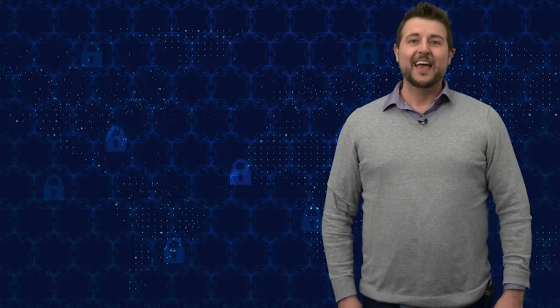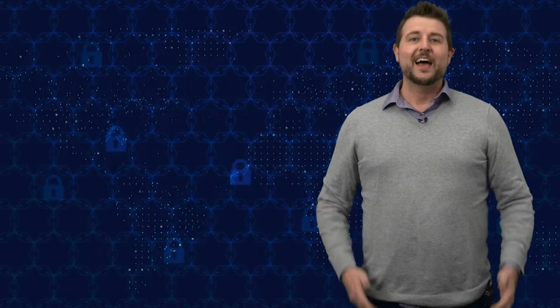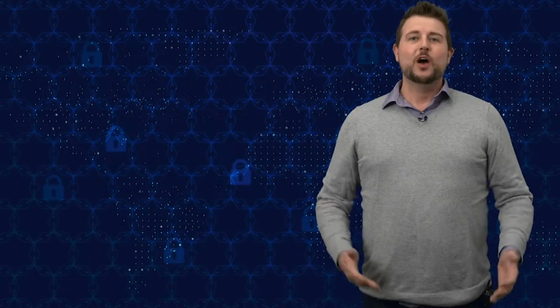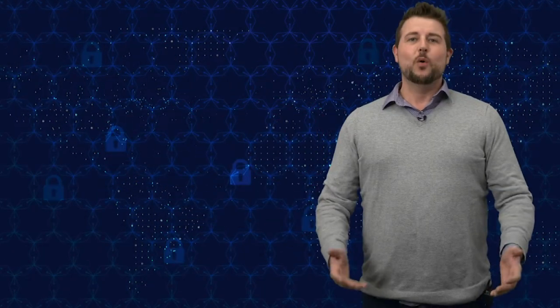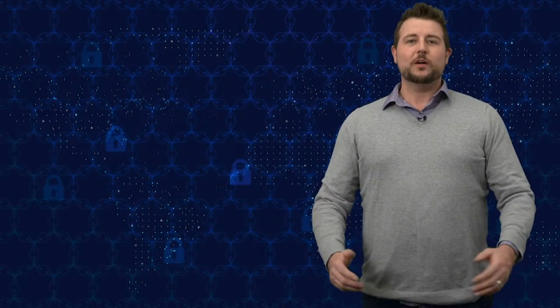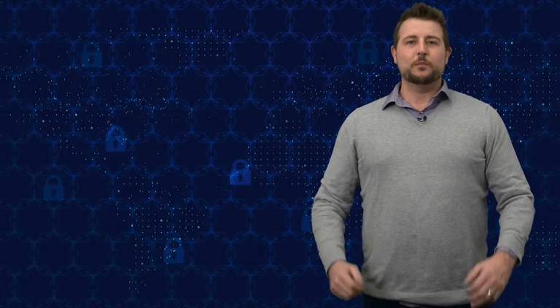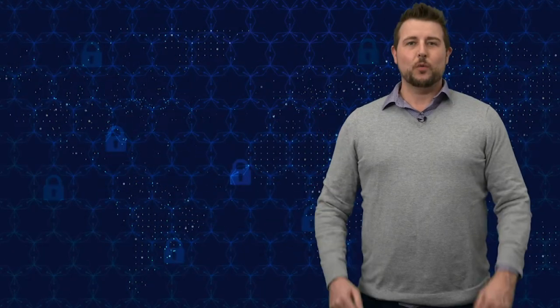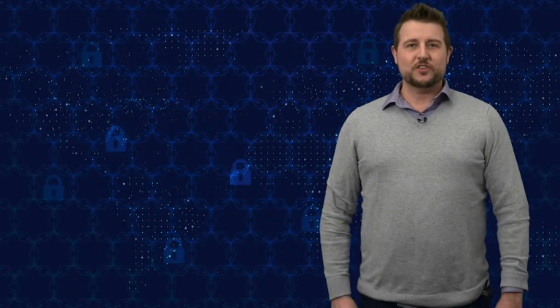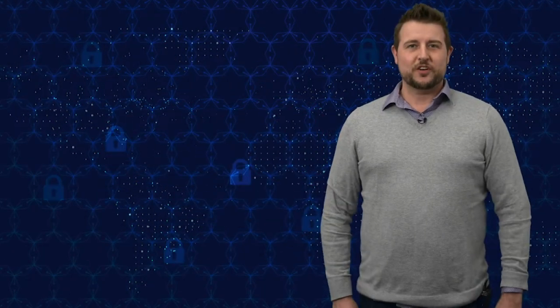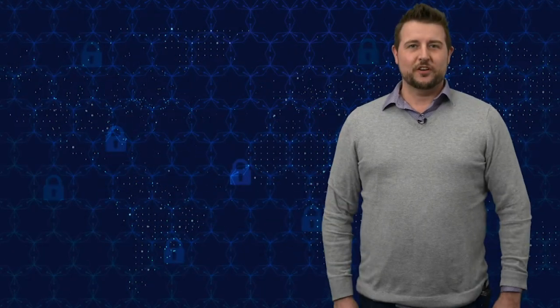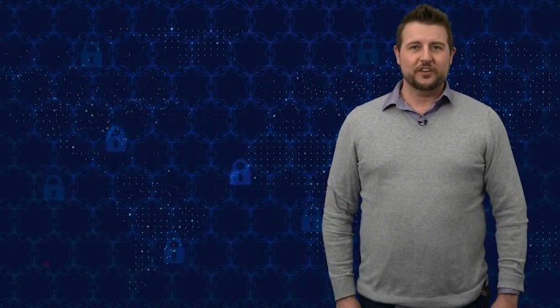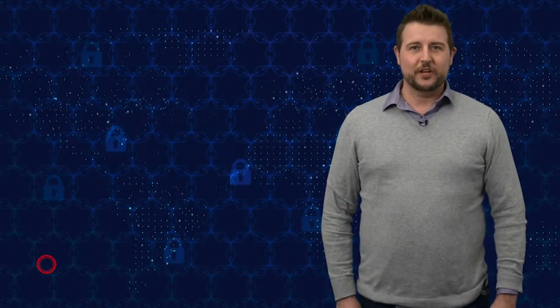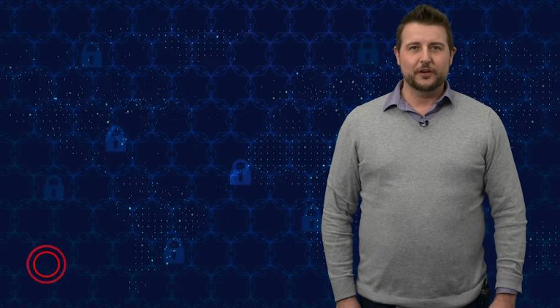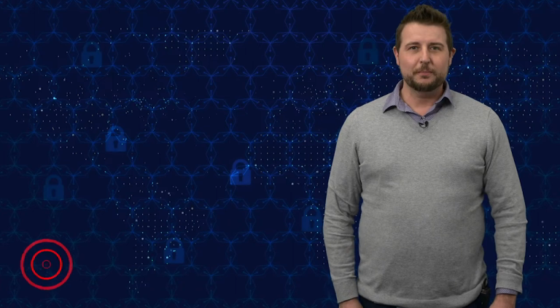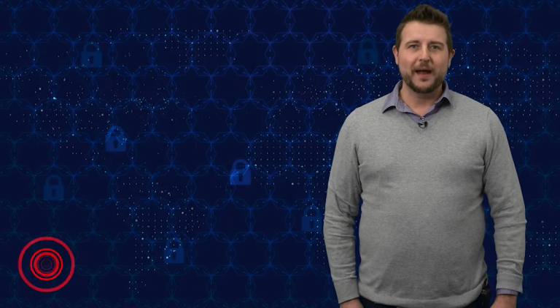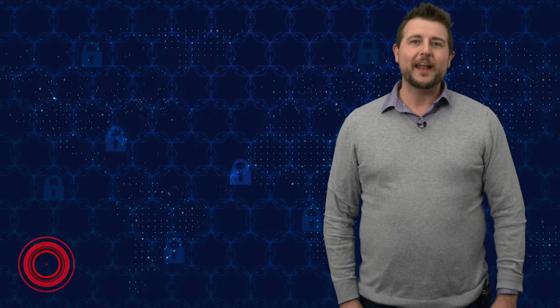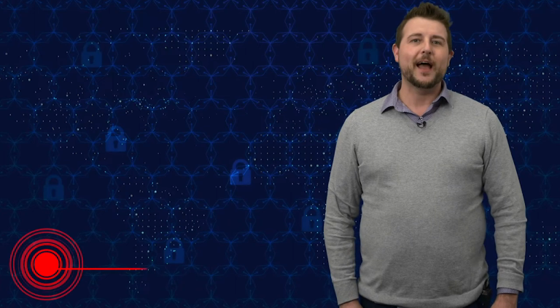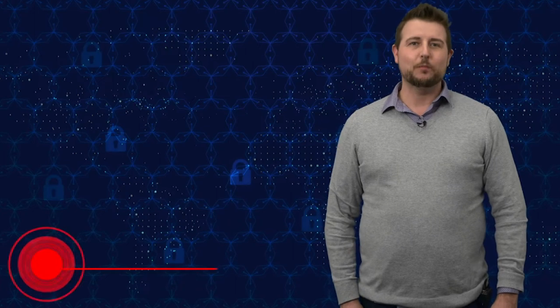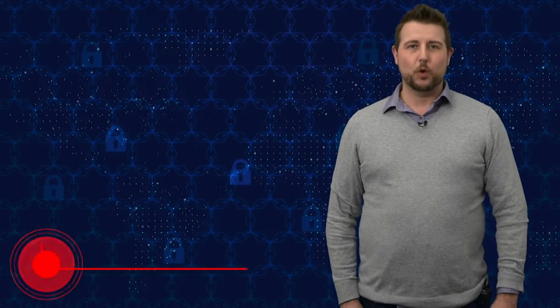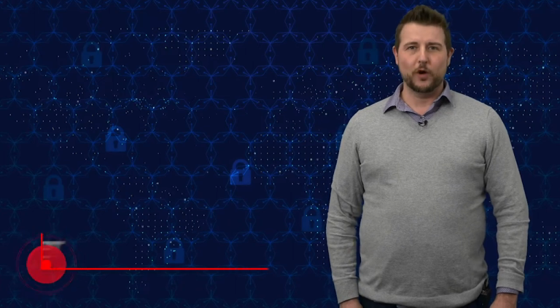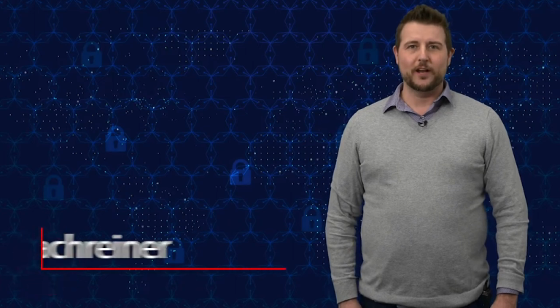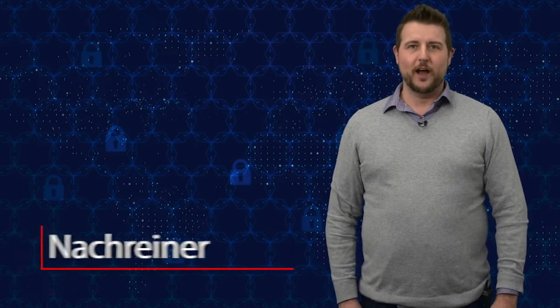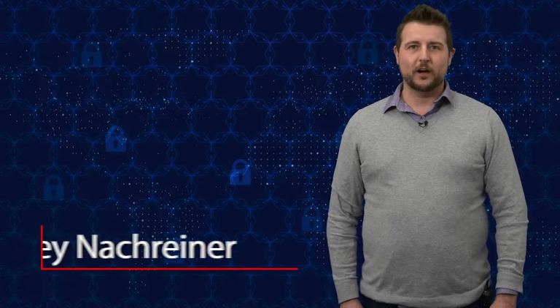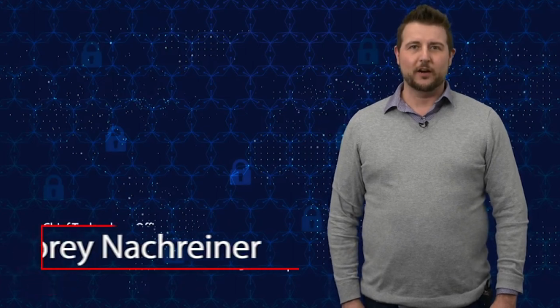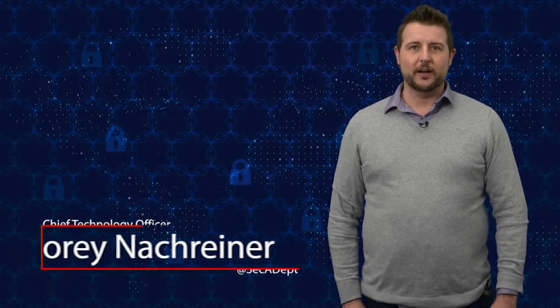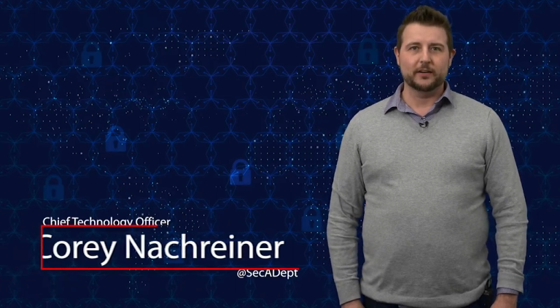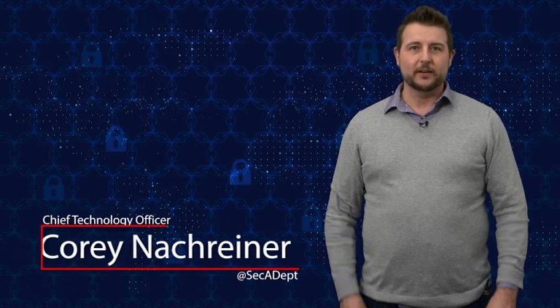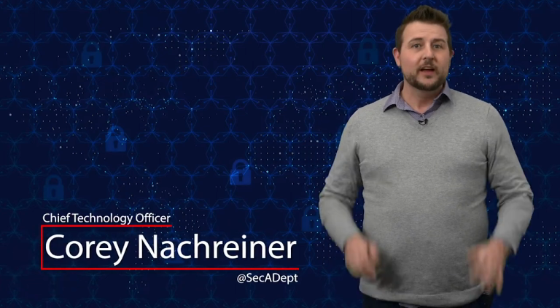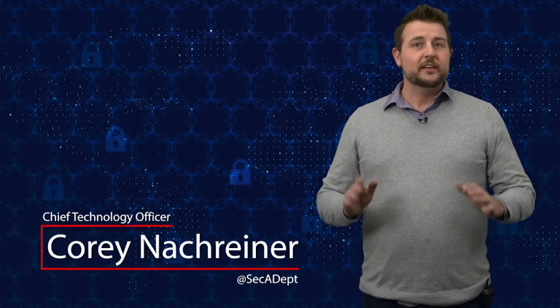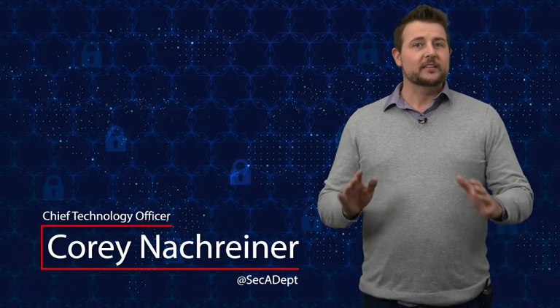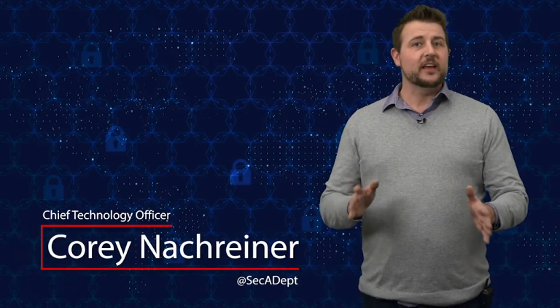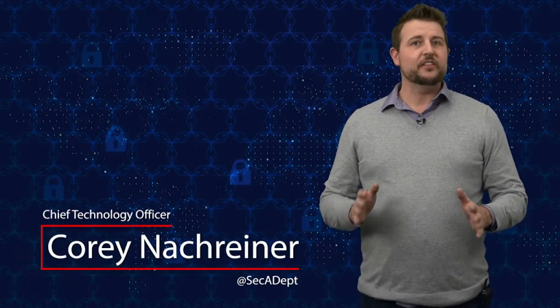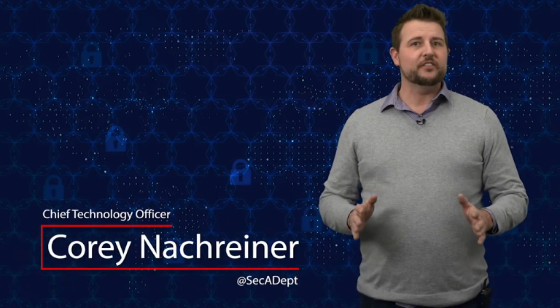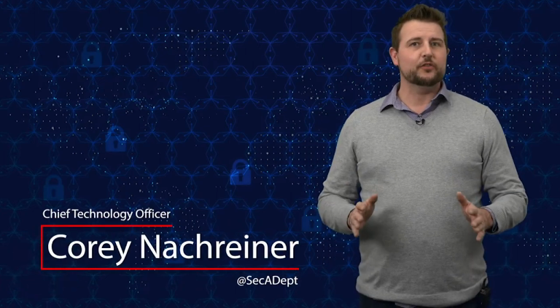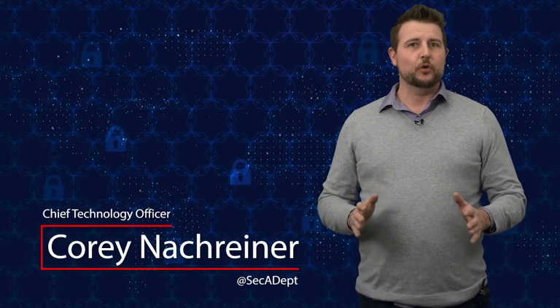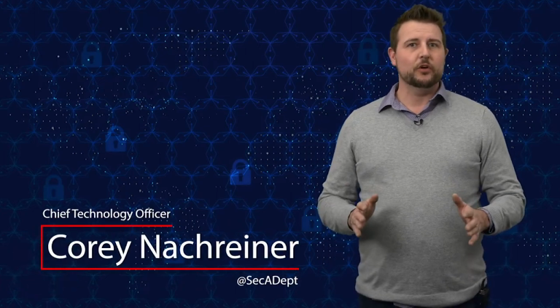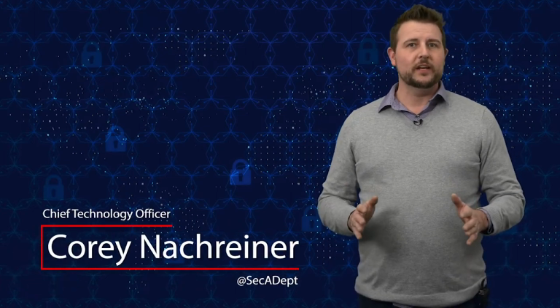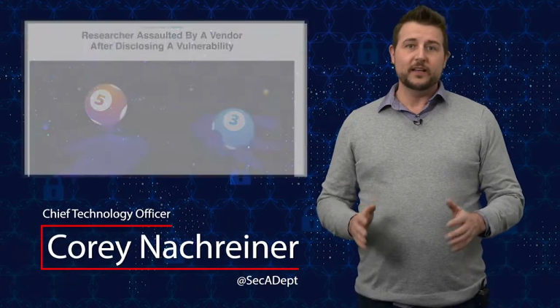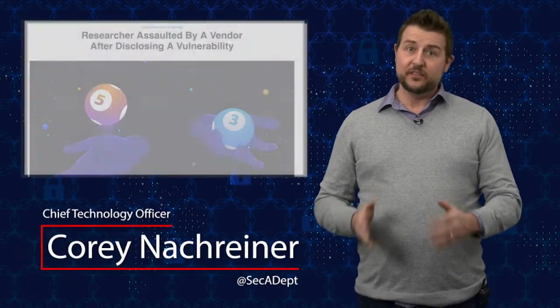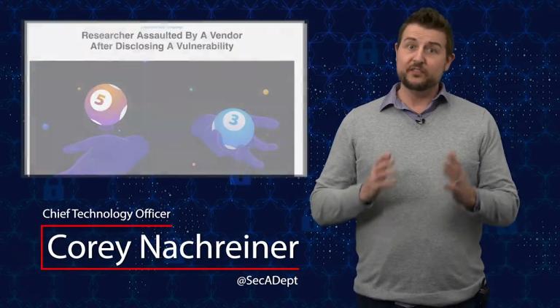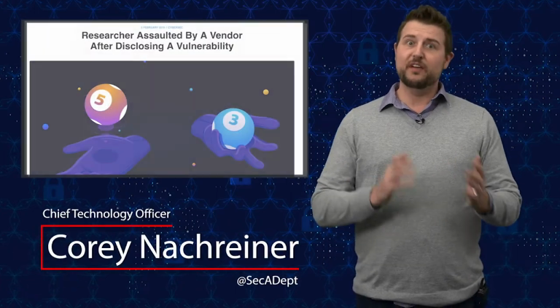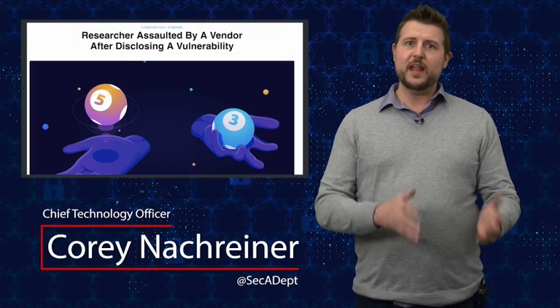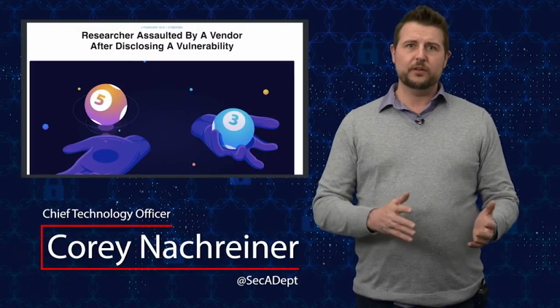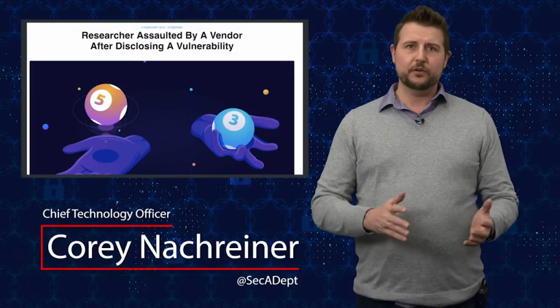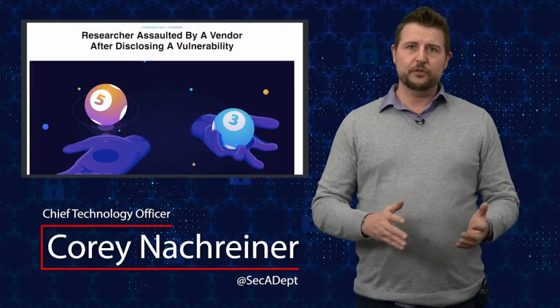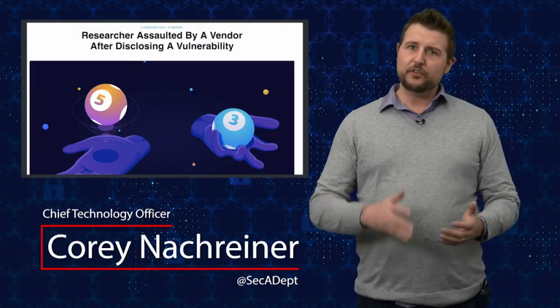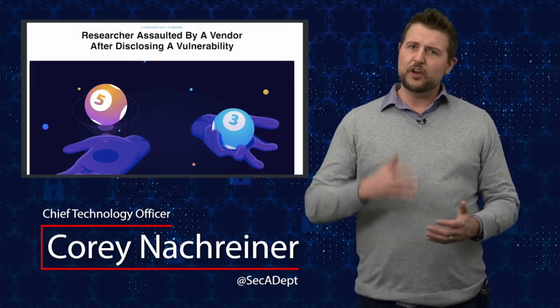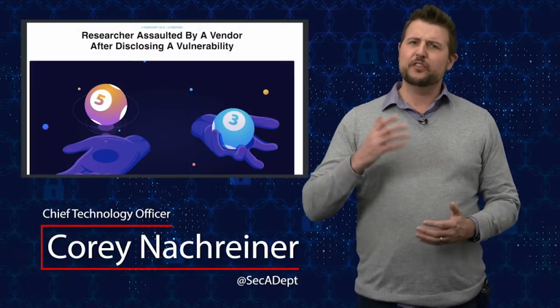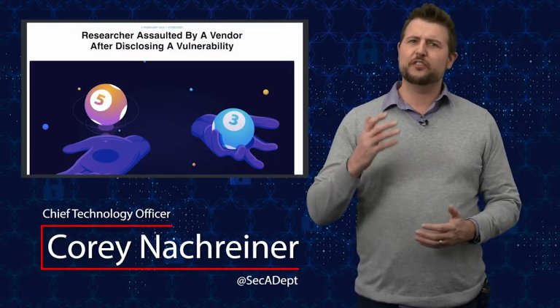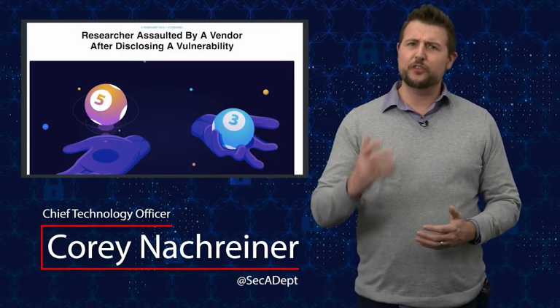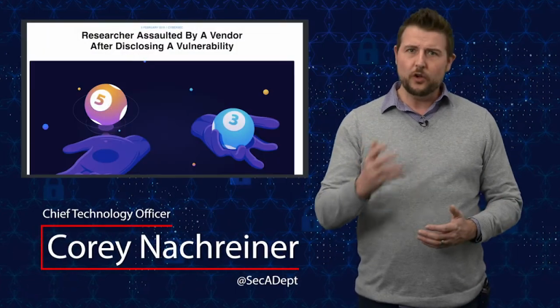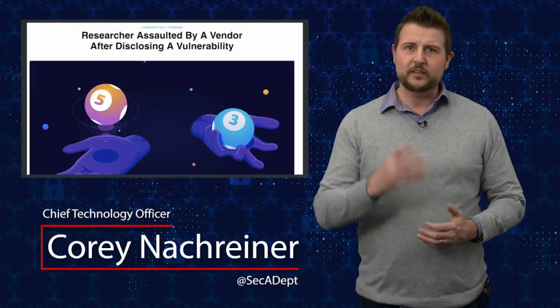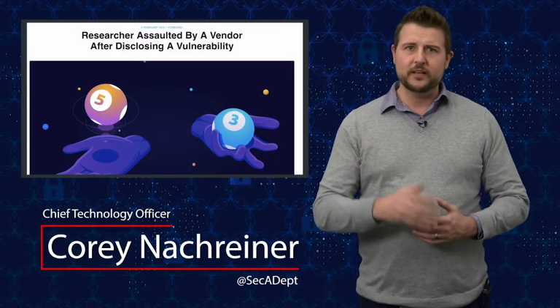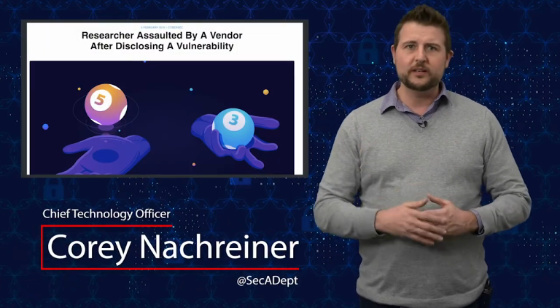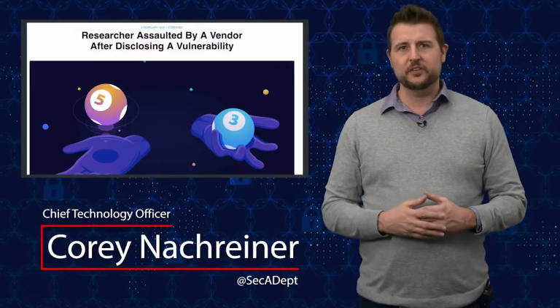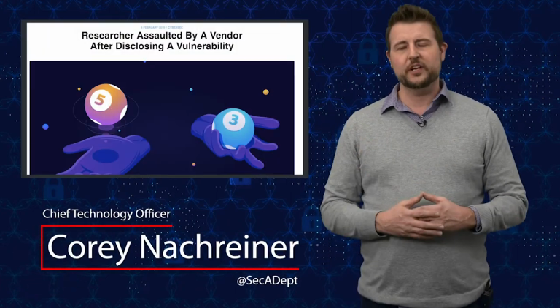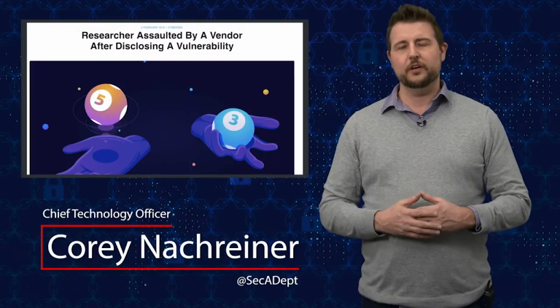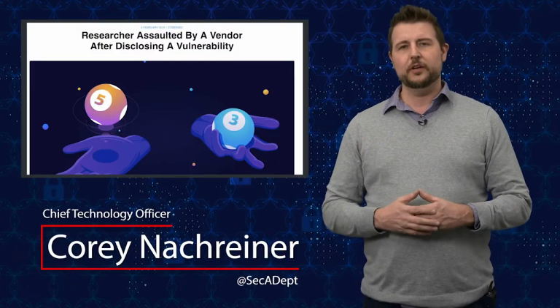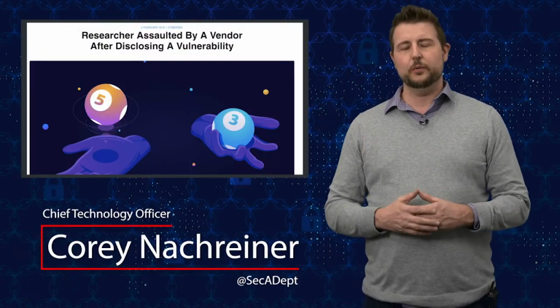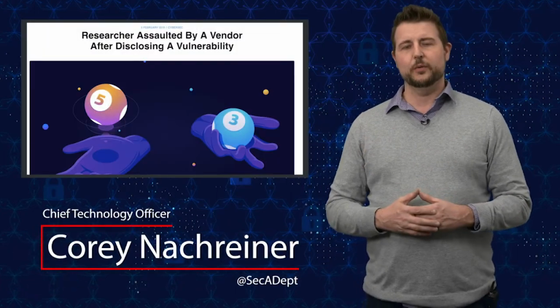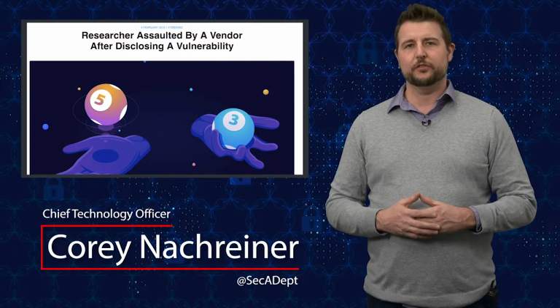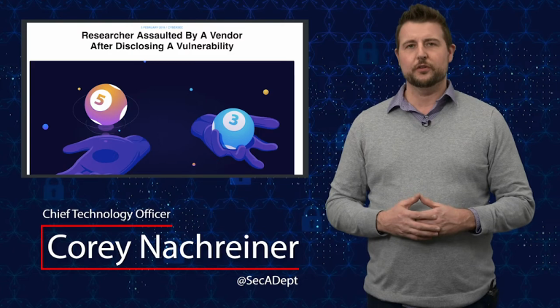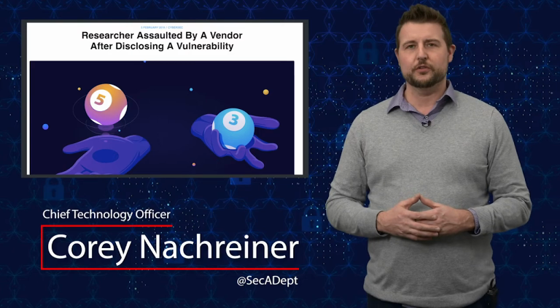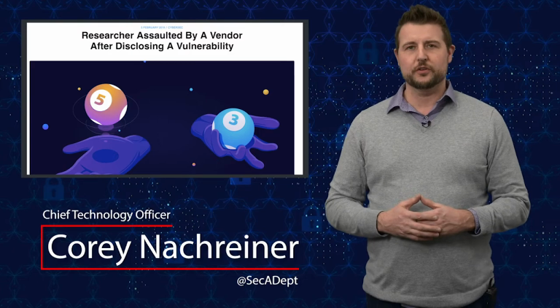Welcome to WatchGuard Security Byte. I'm Corey Nockreiner. Today's story is vendors assaulting security researchers.